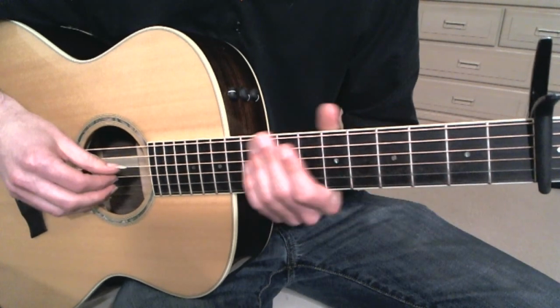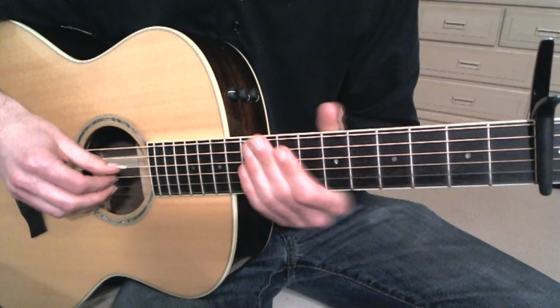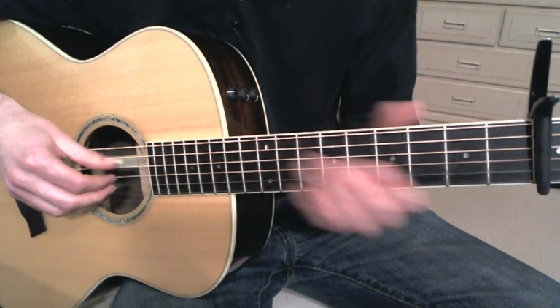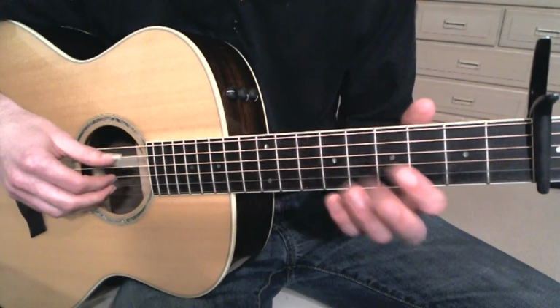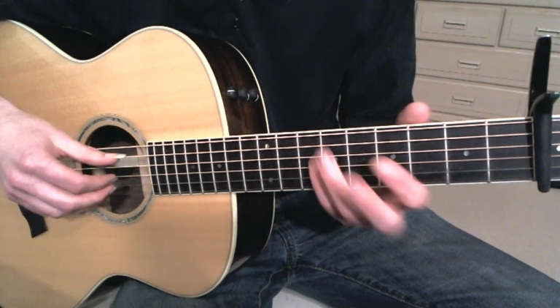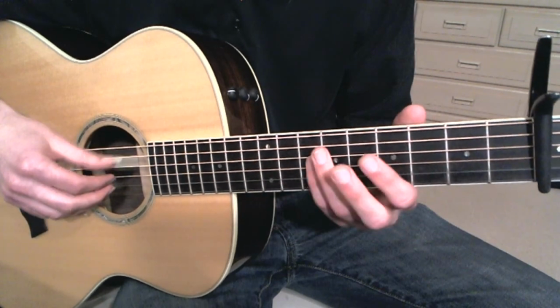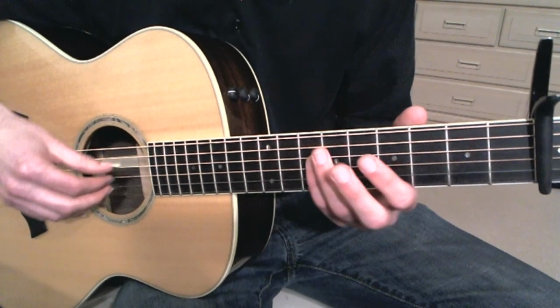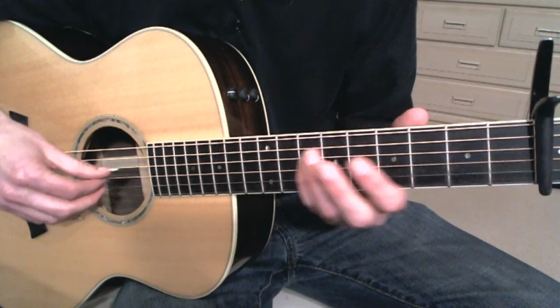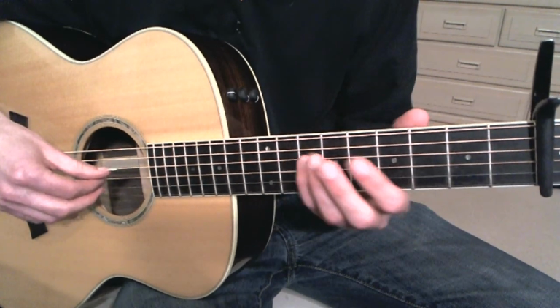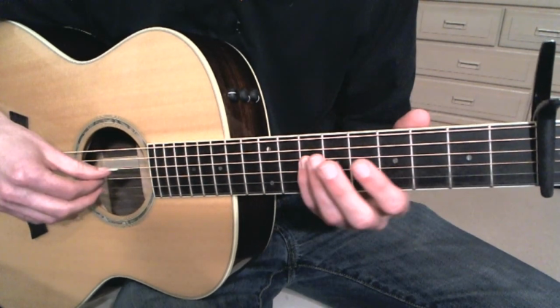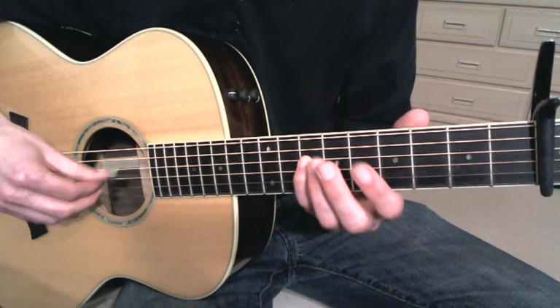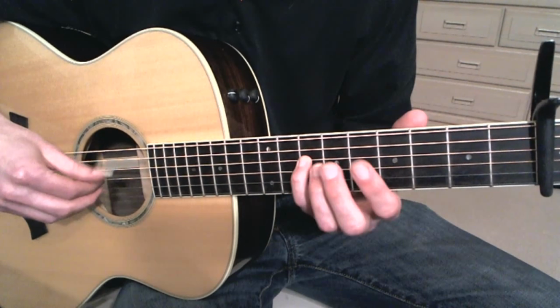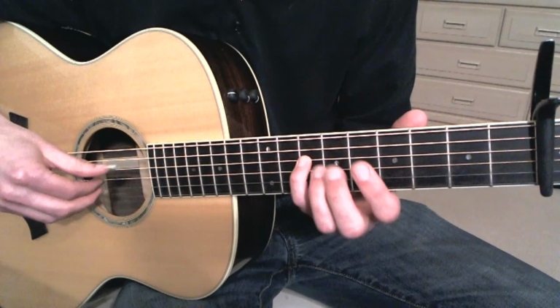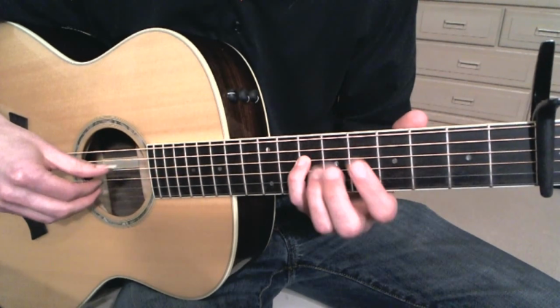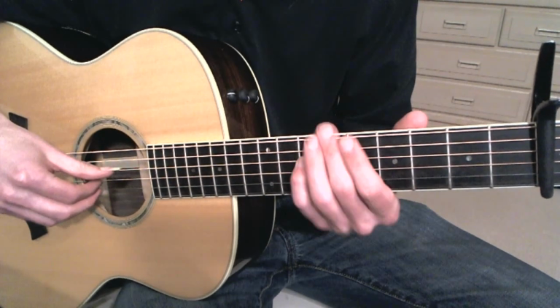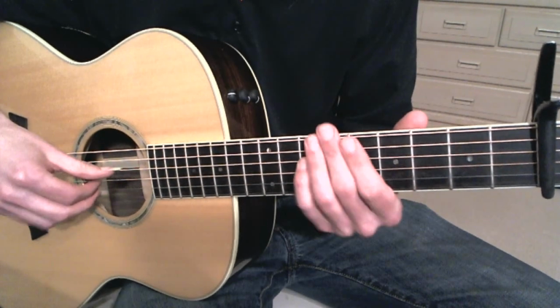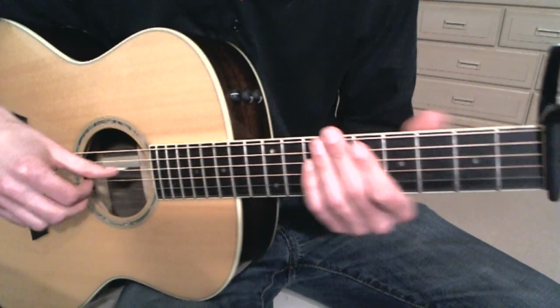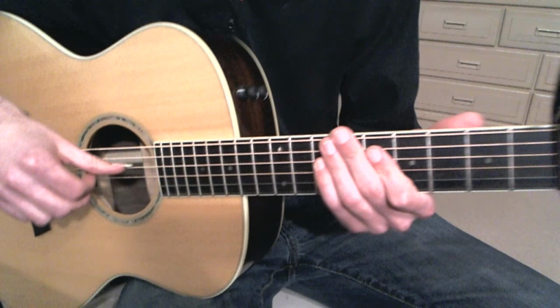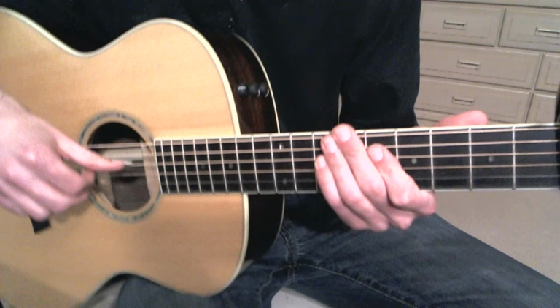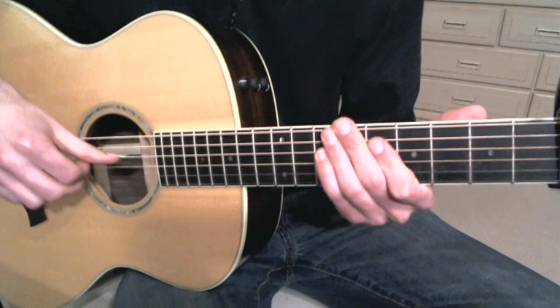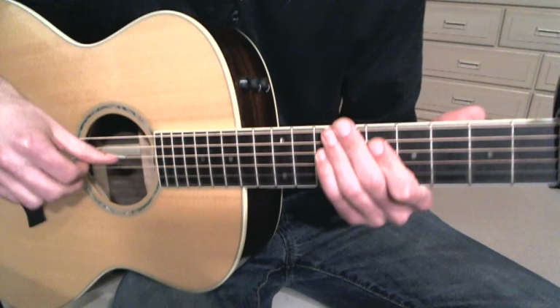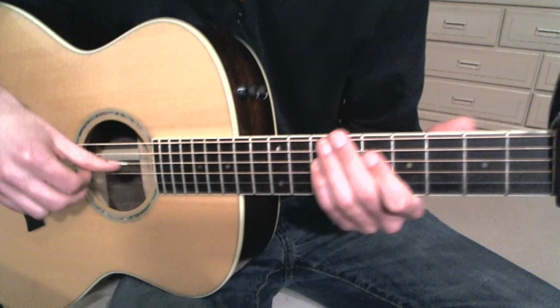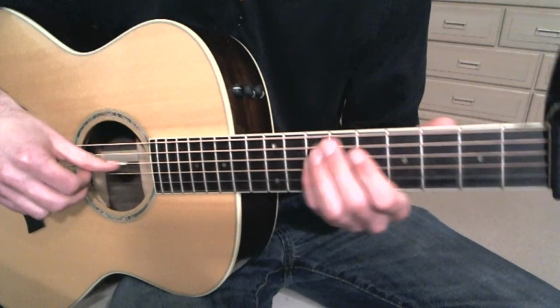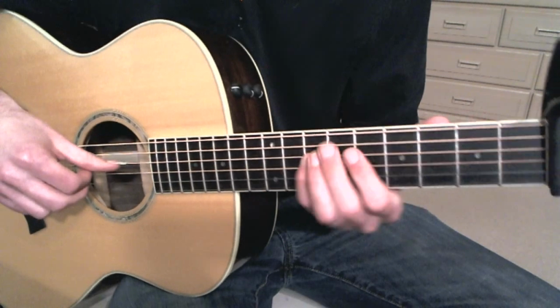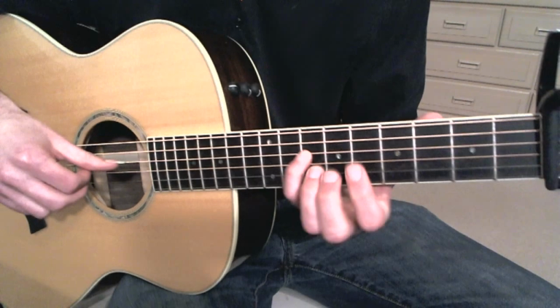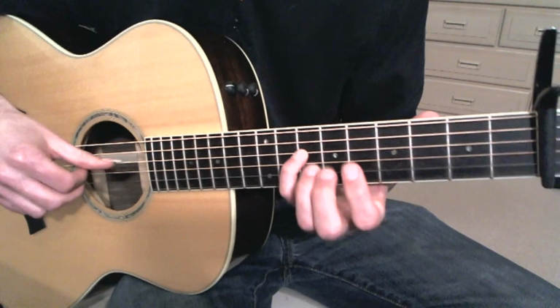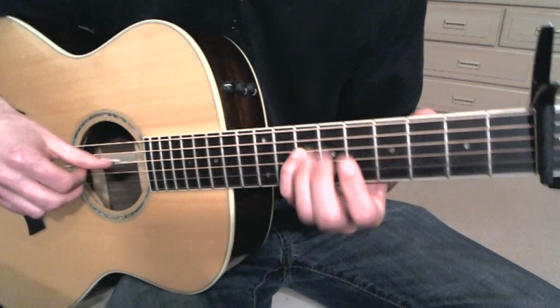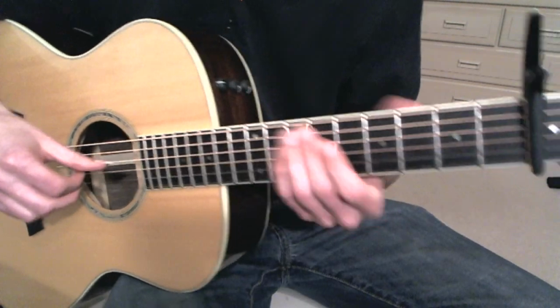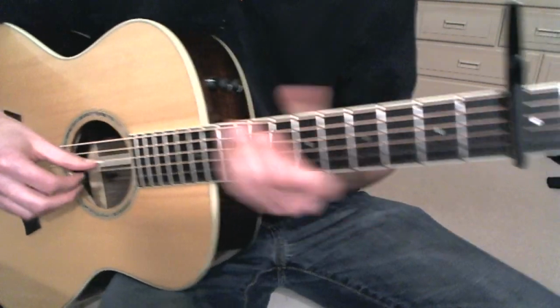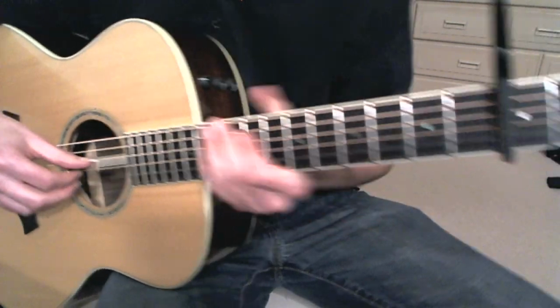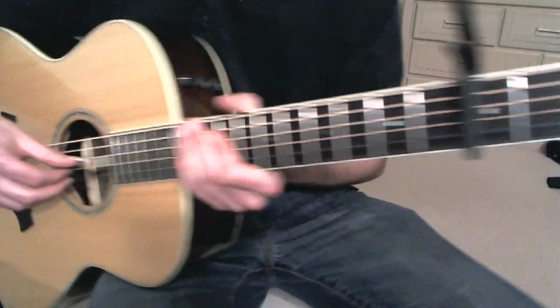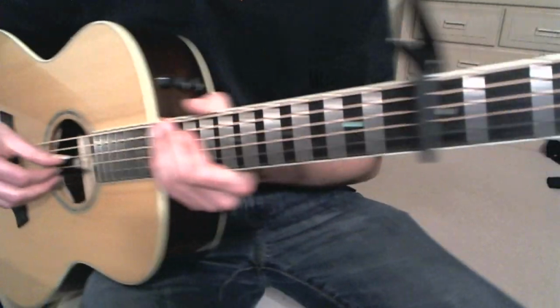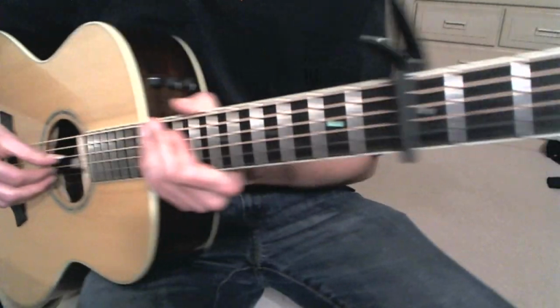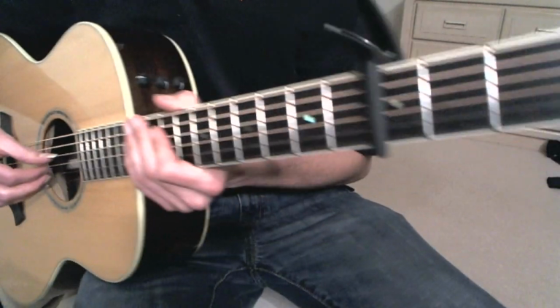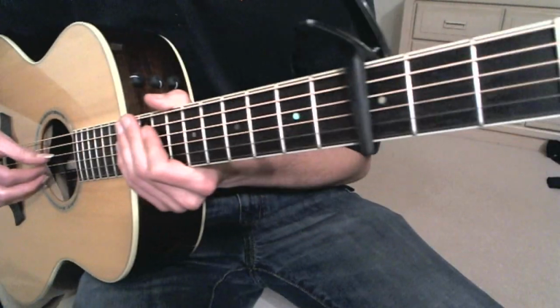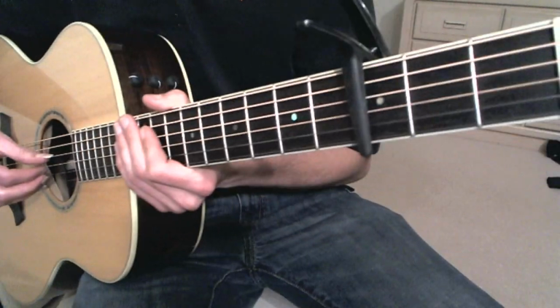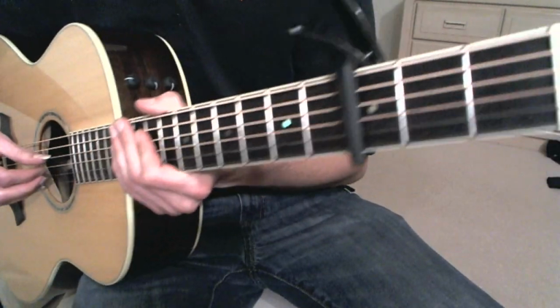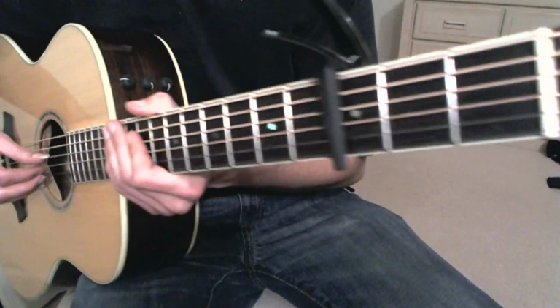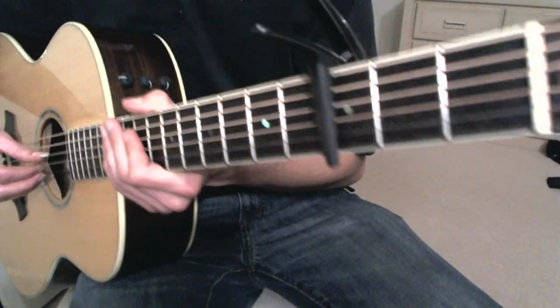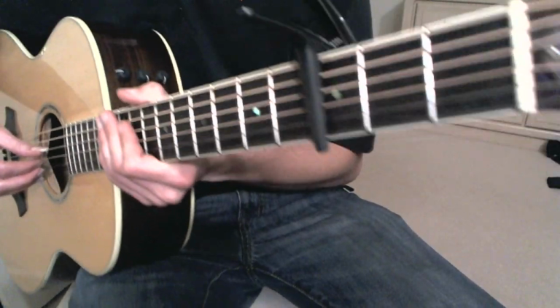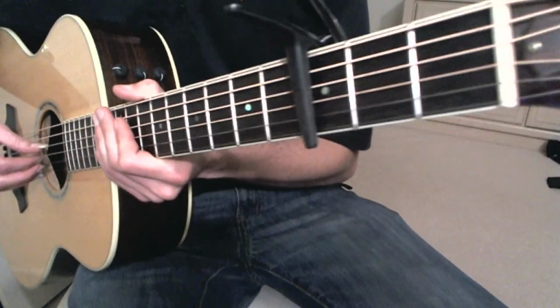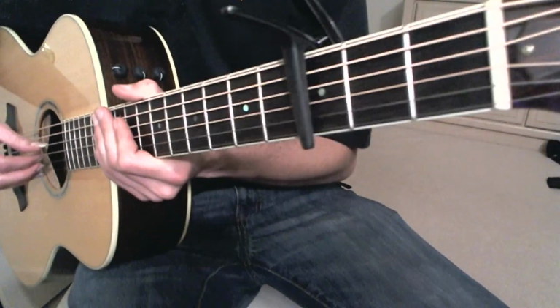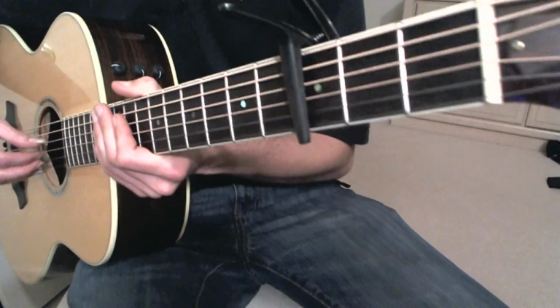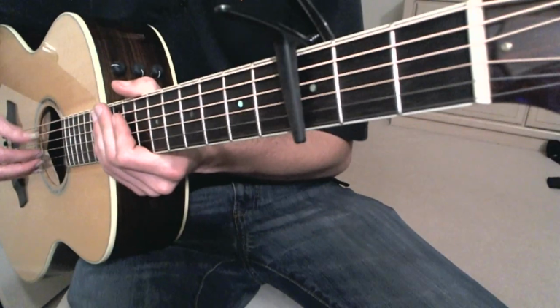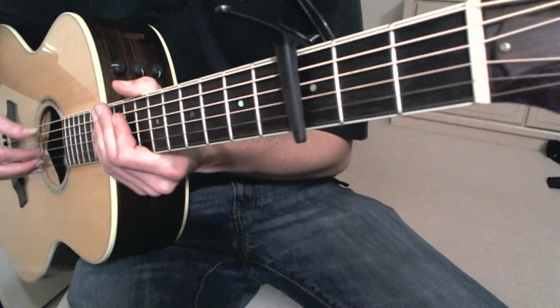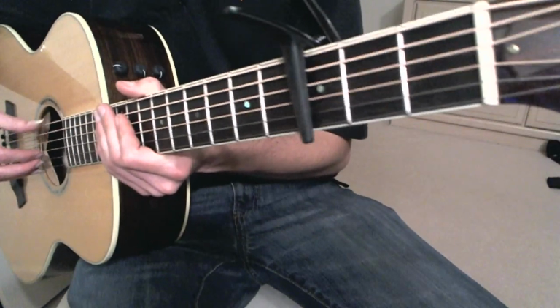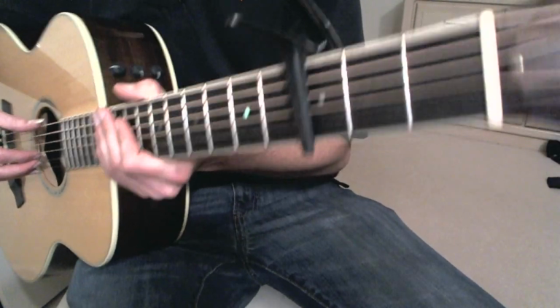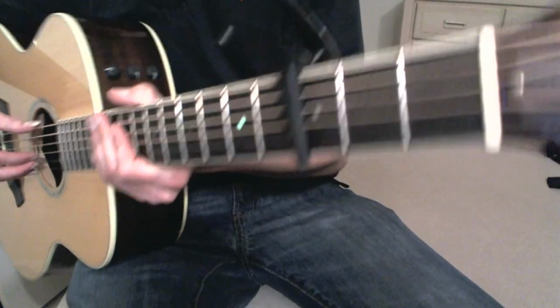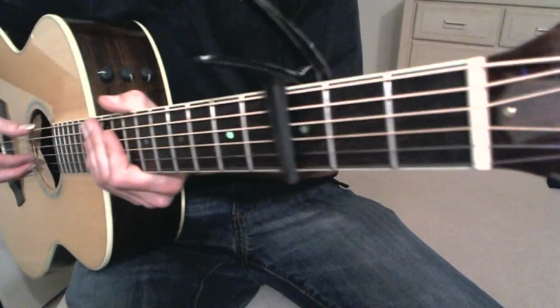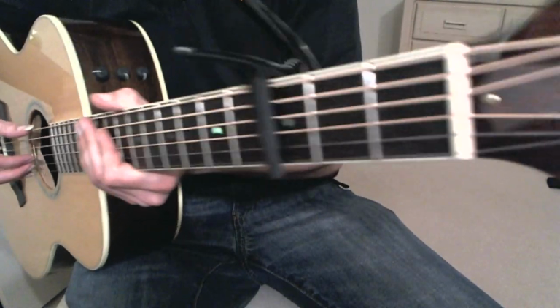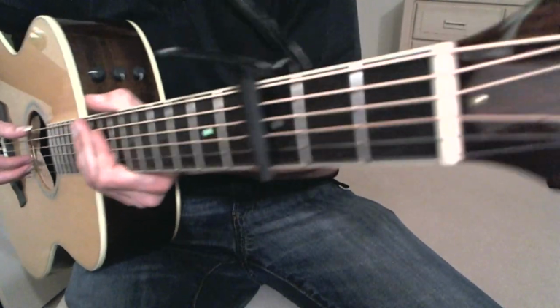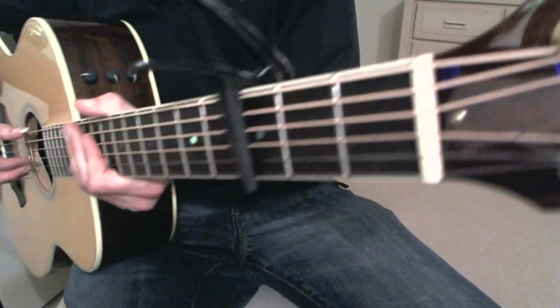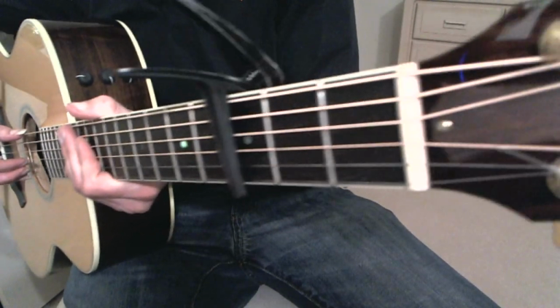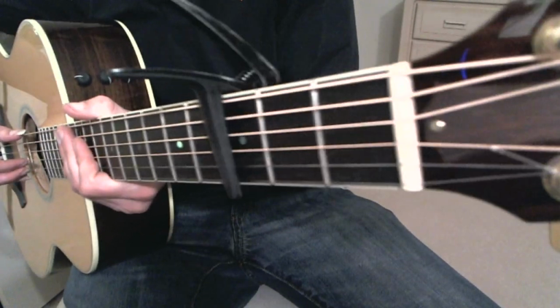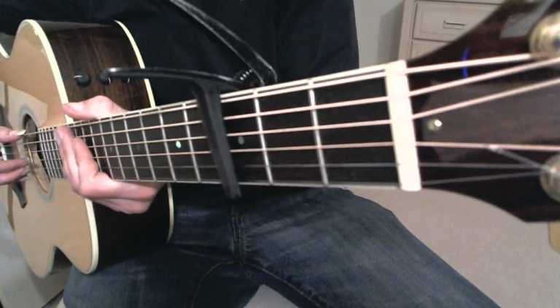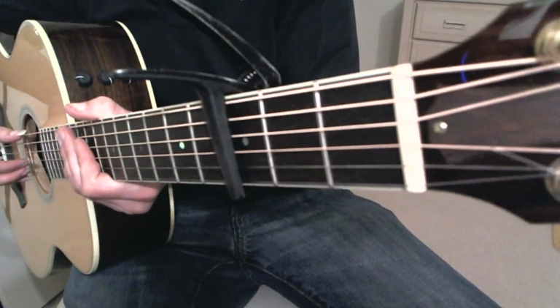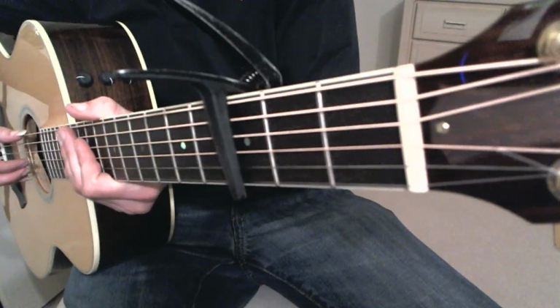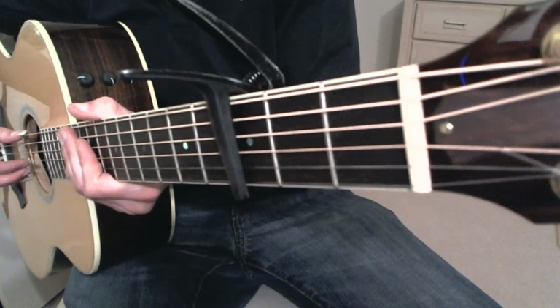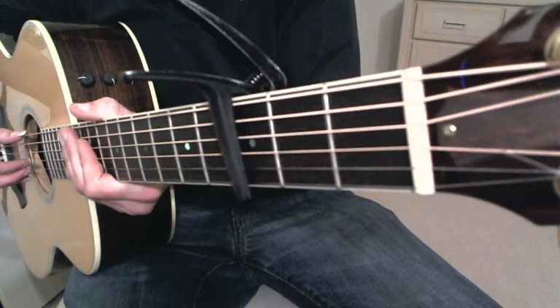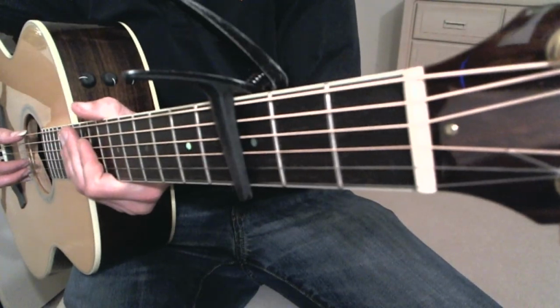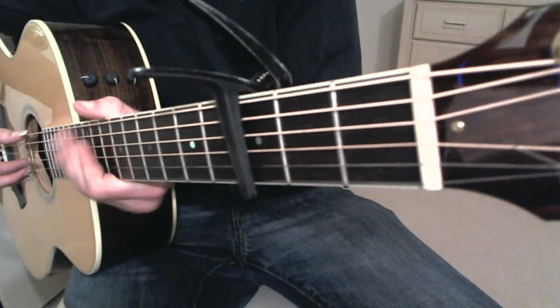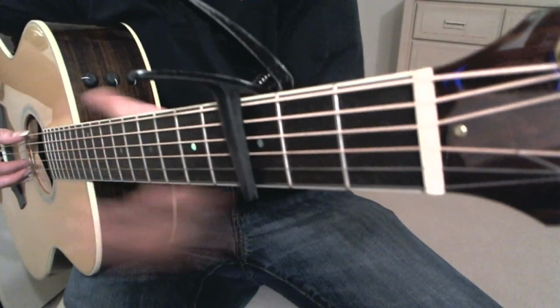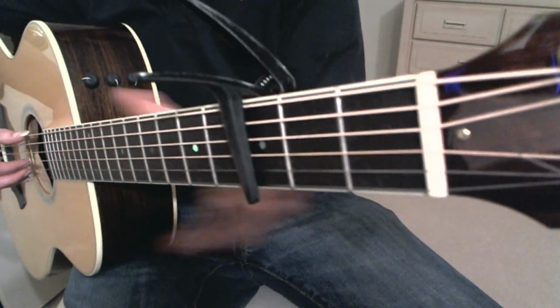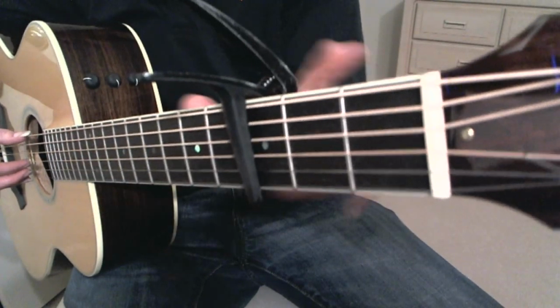So let's get started. I'm just going to play it very slowly. First of all, we're in drop D and the capo's on the third fret of the guitar.